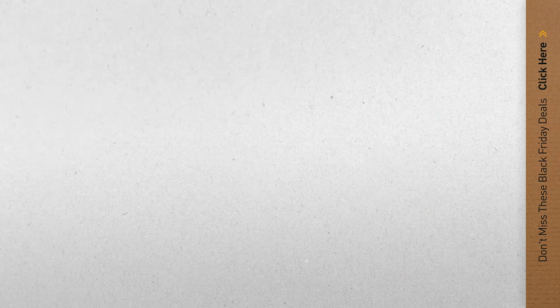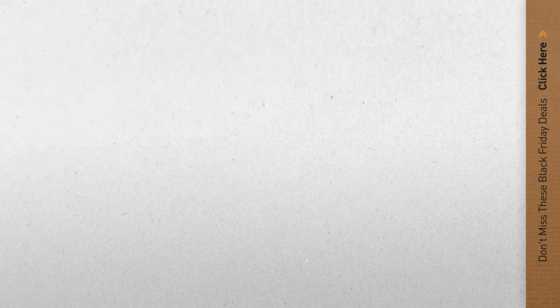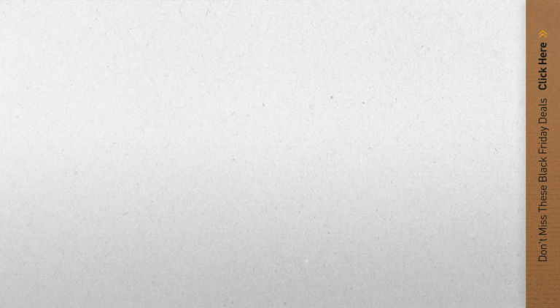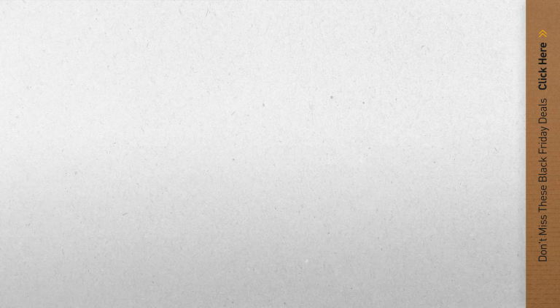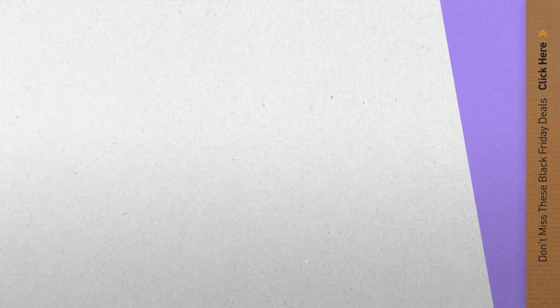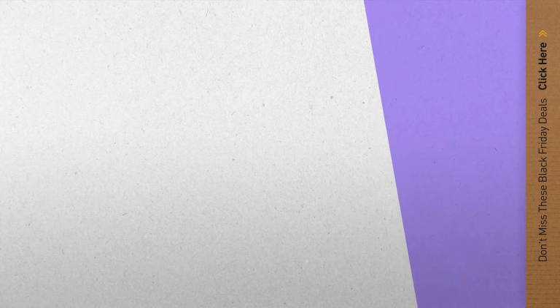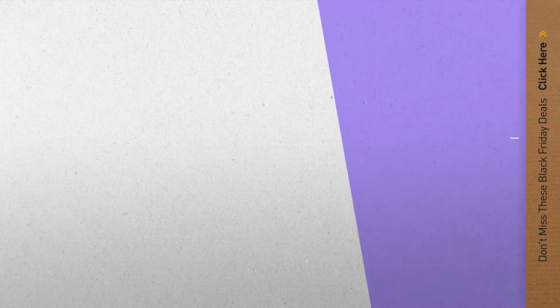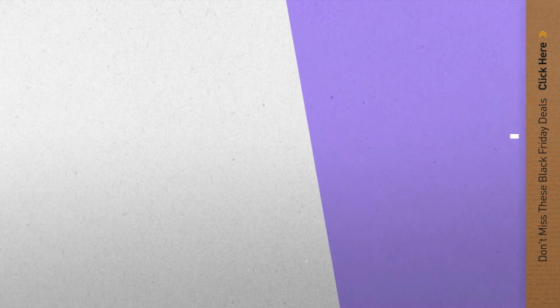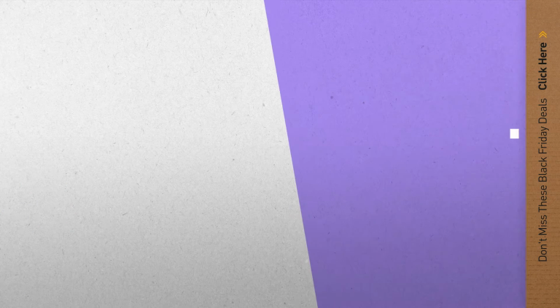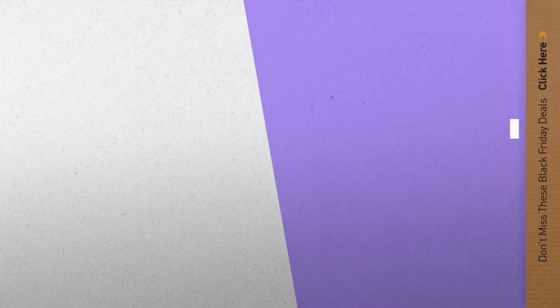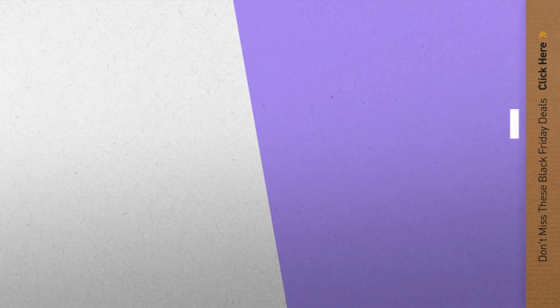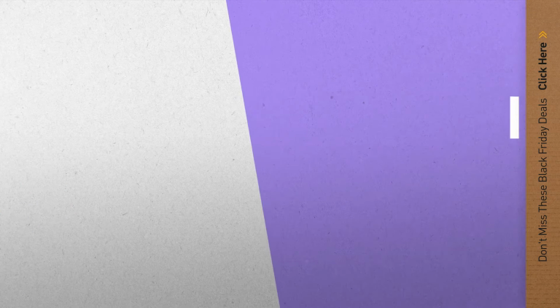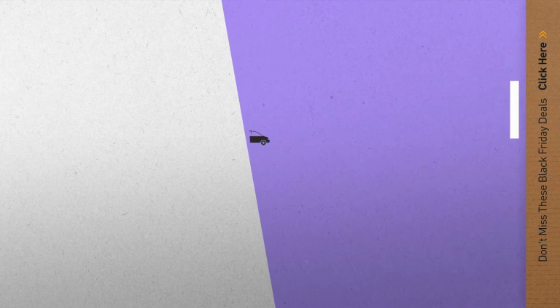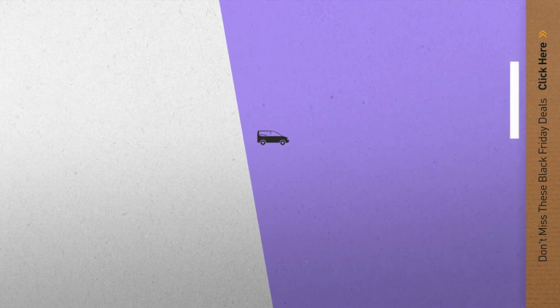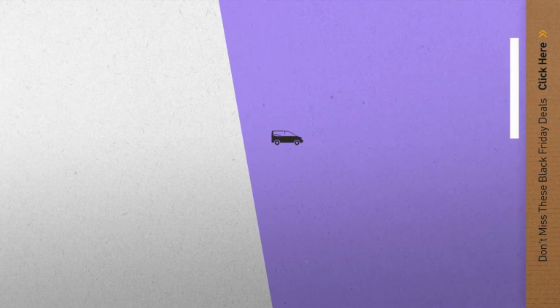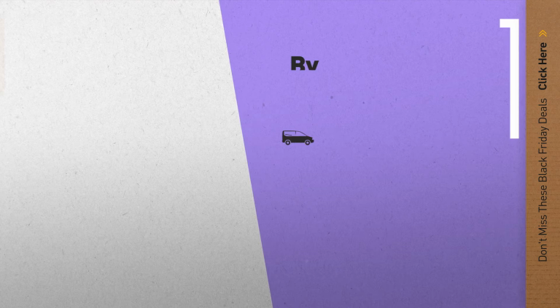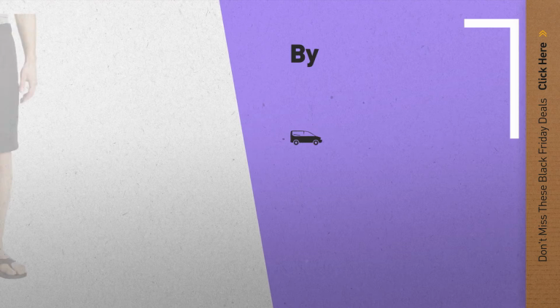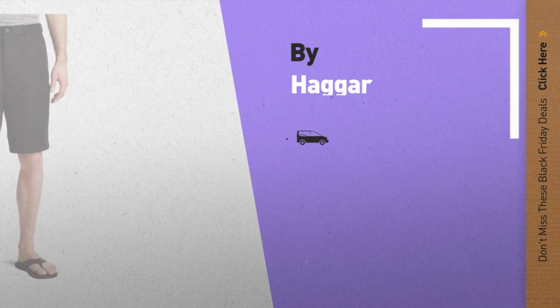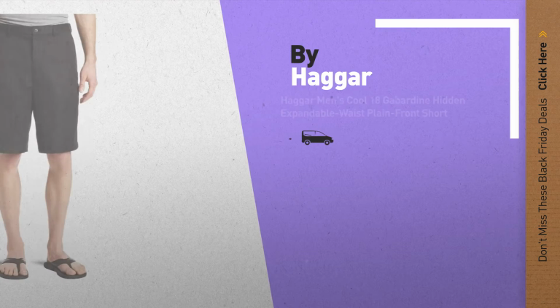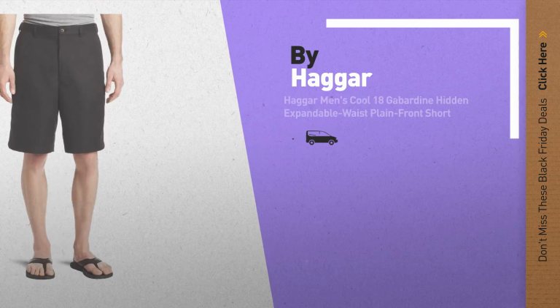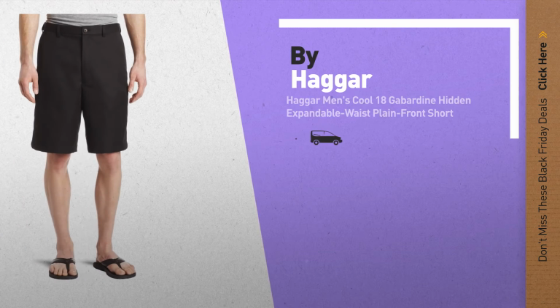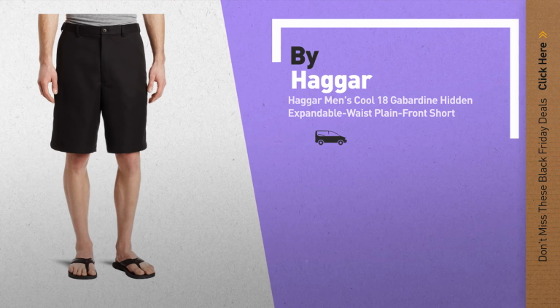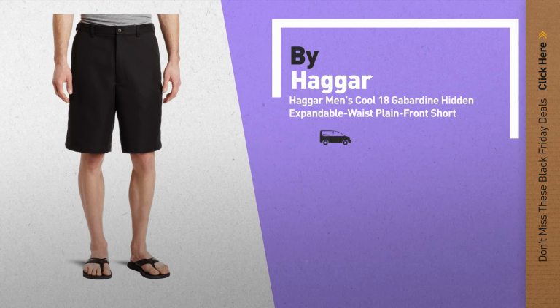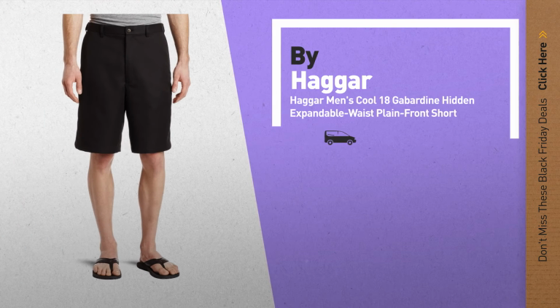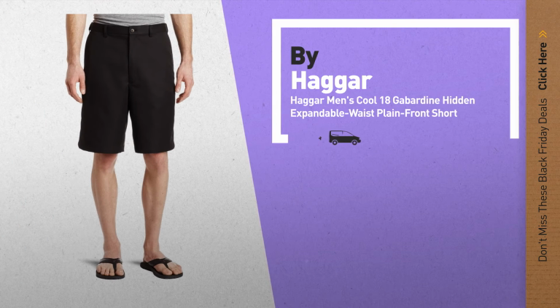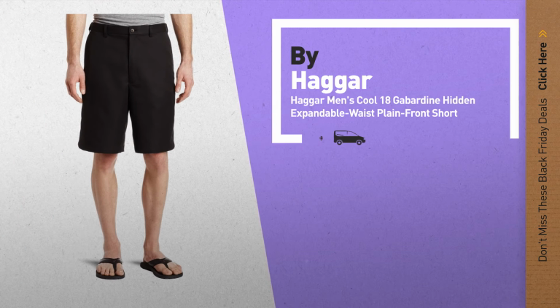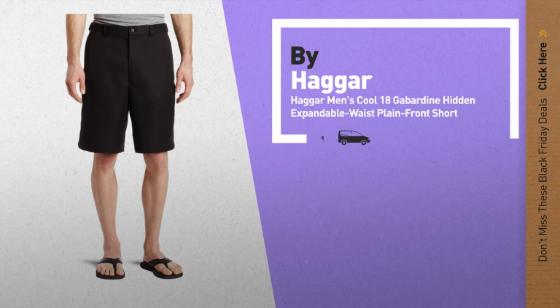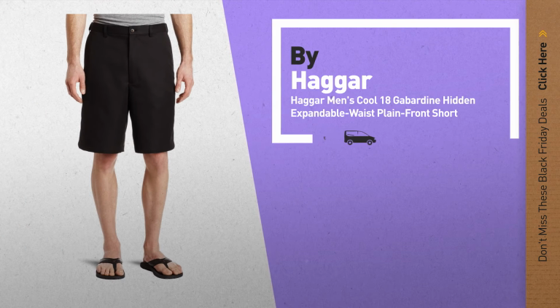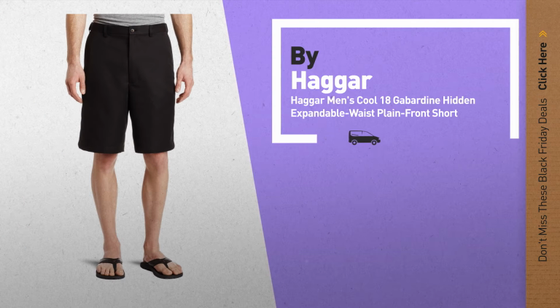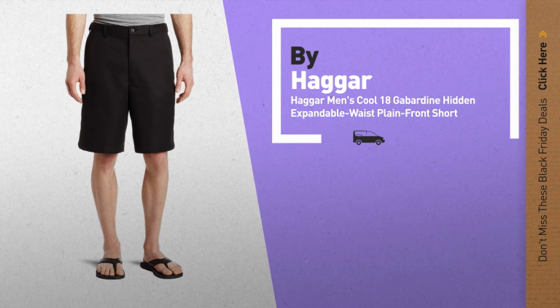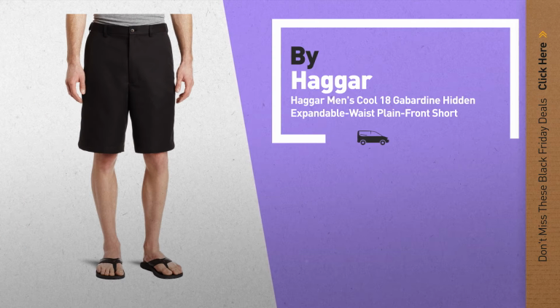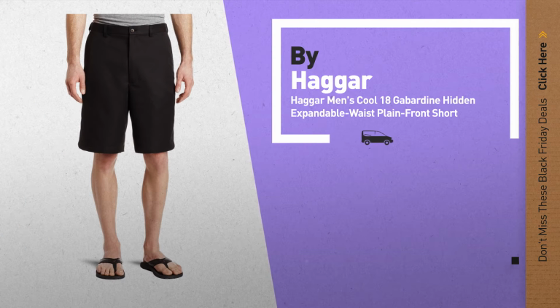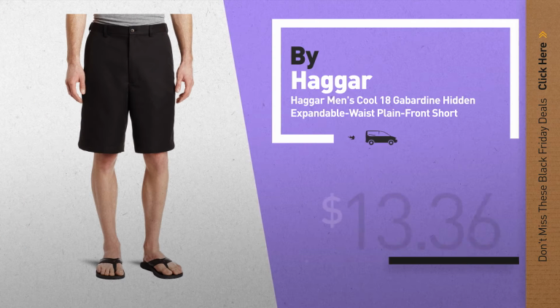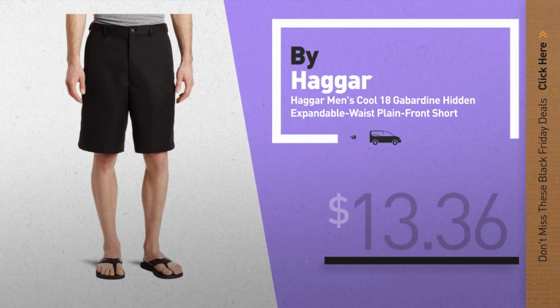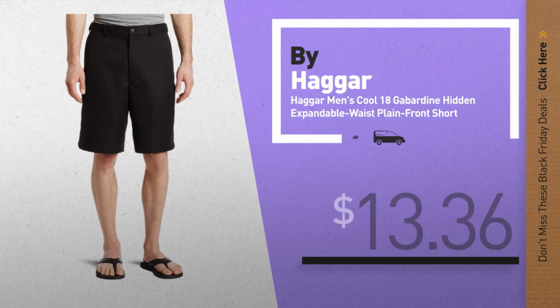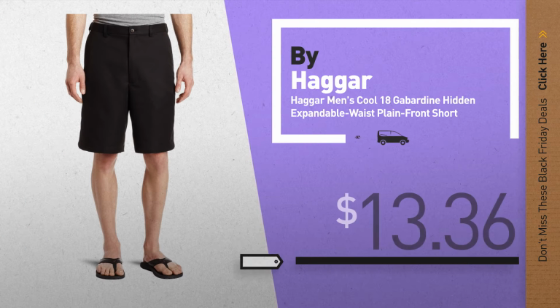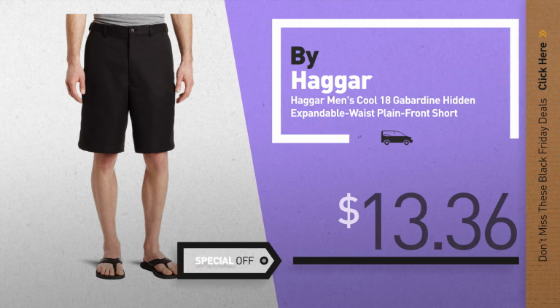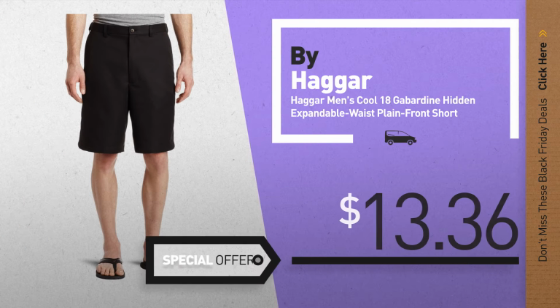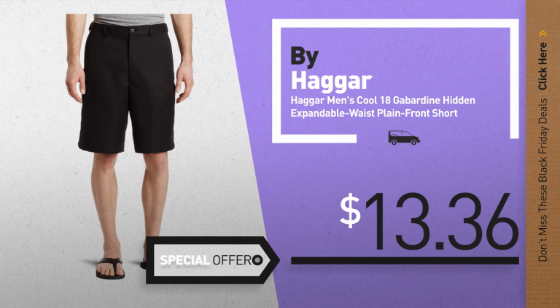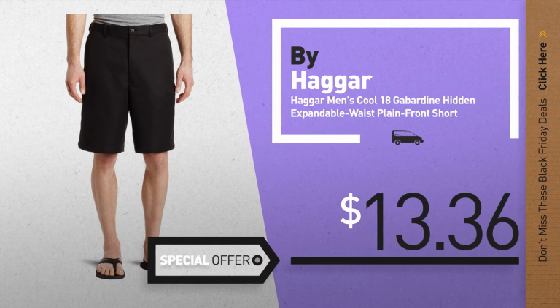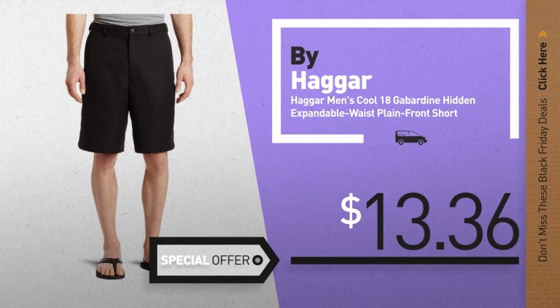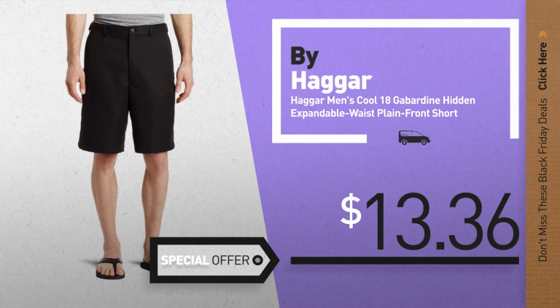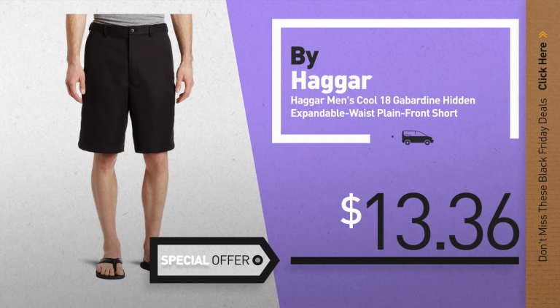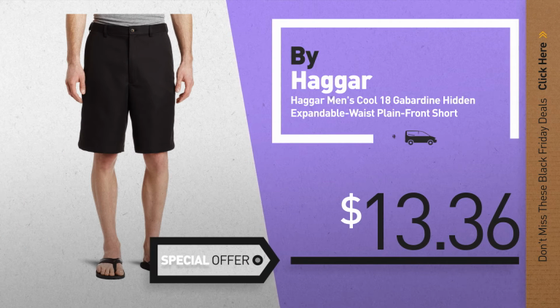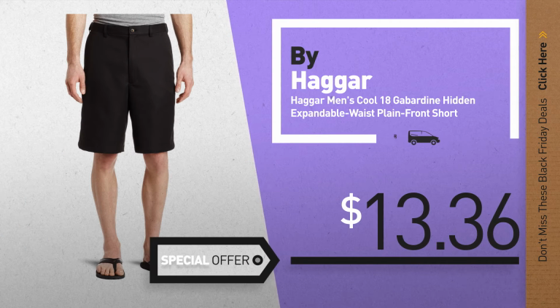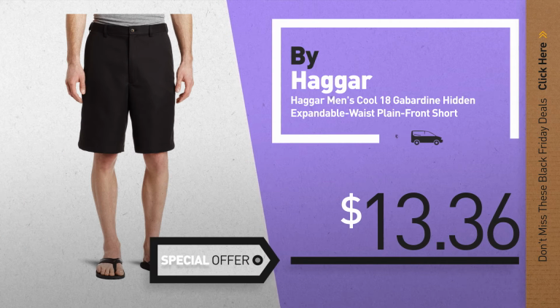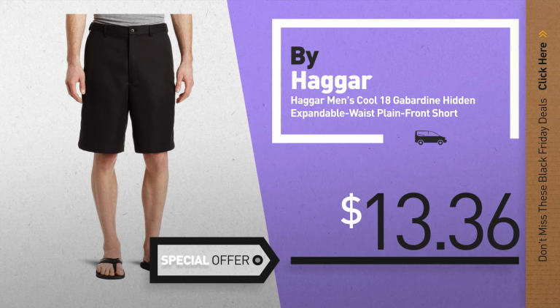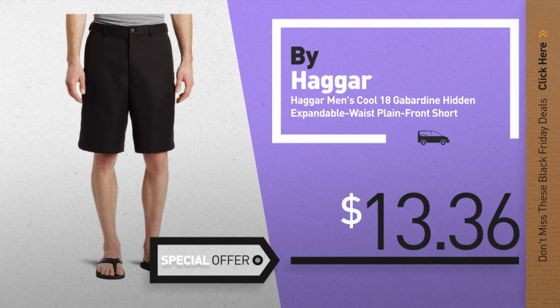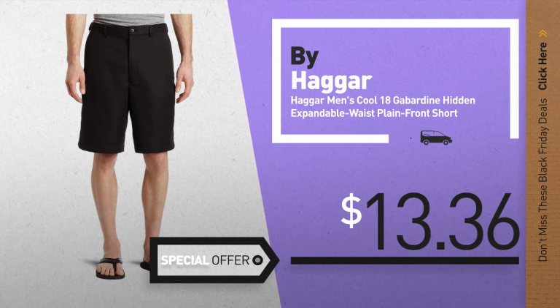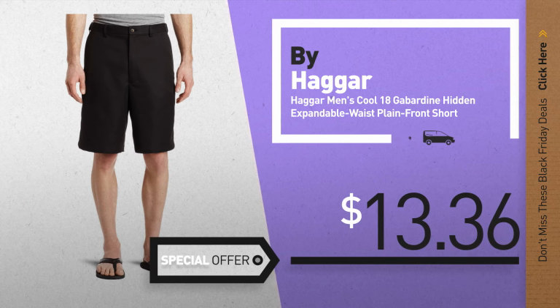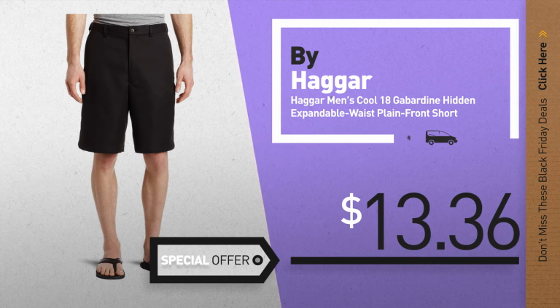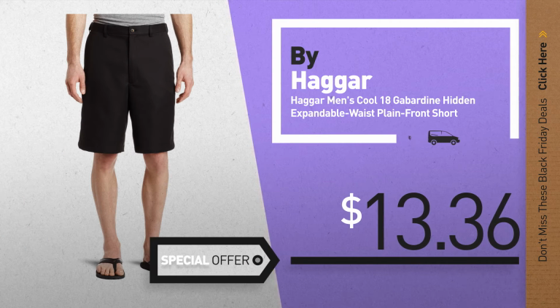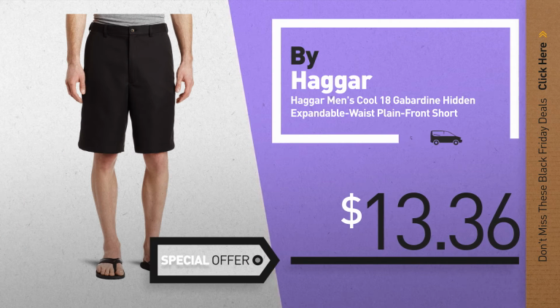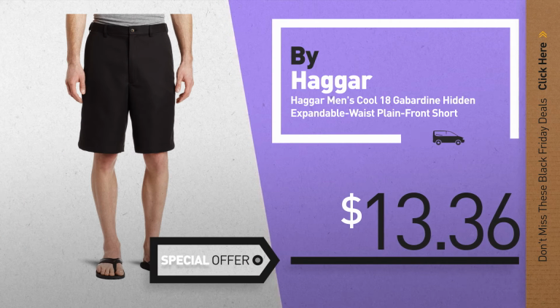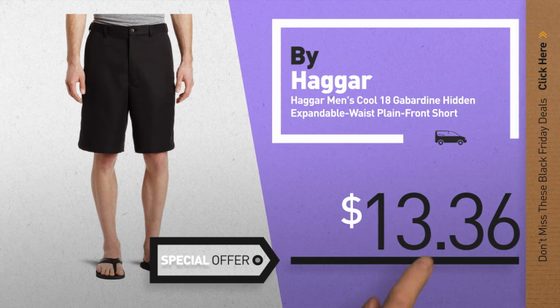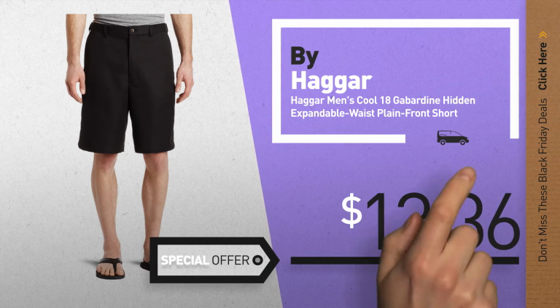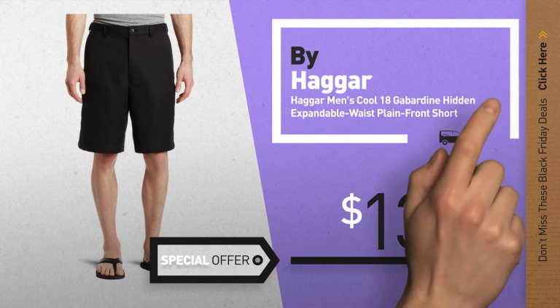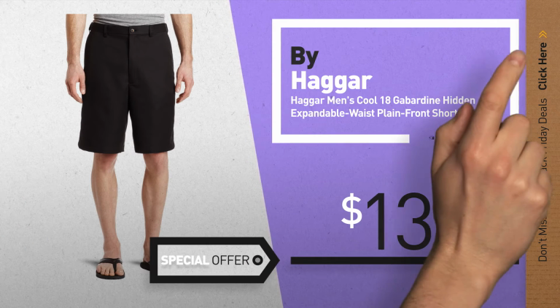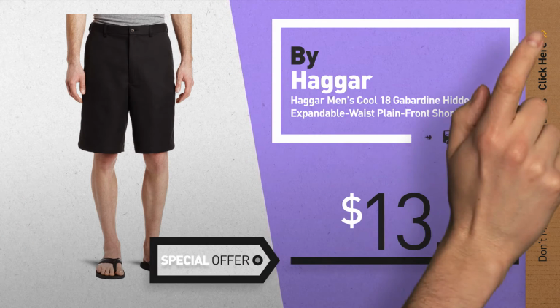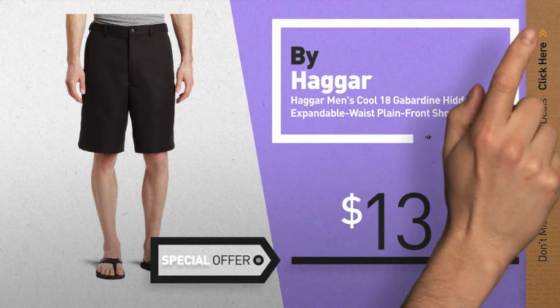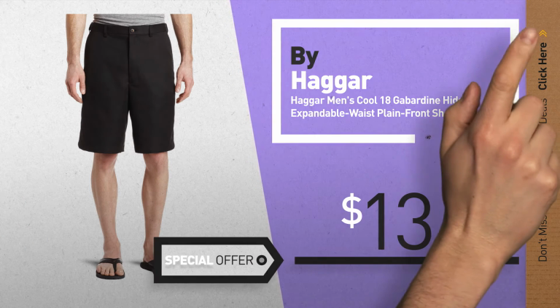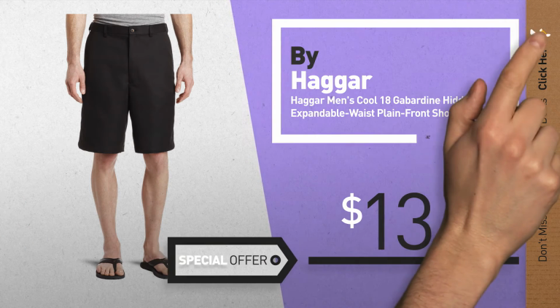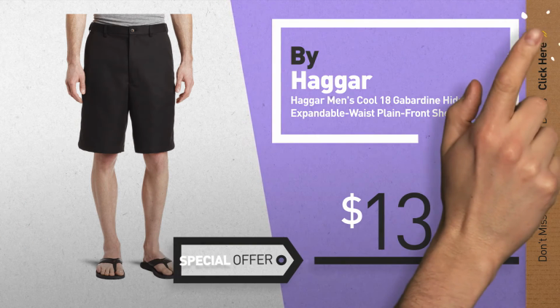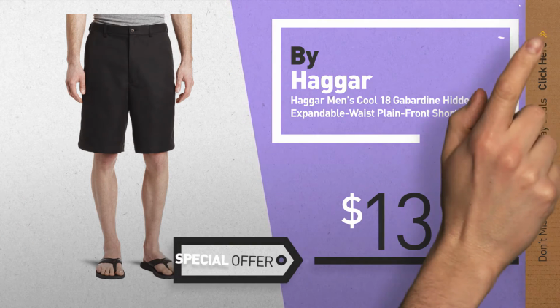Number 5, by Haggar. For more info about these great Black Friday deals, click the circle in the corner.